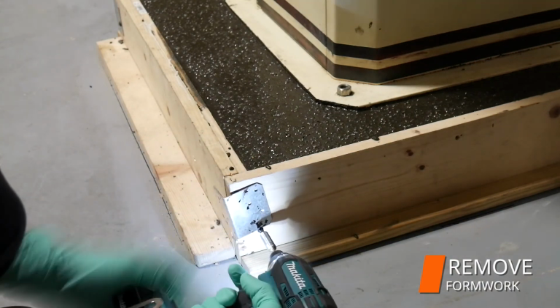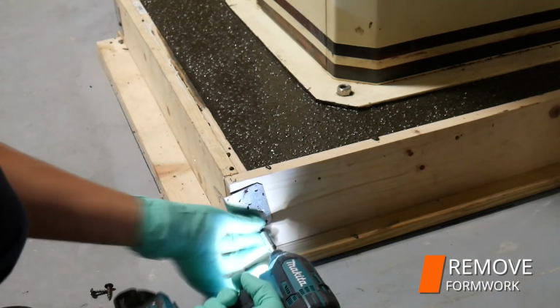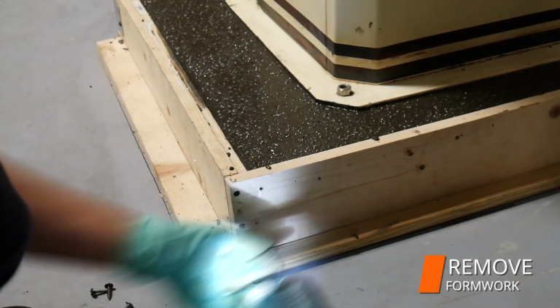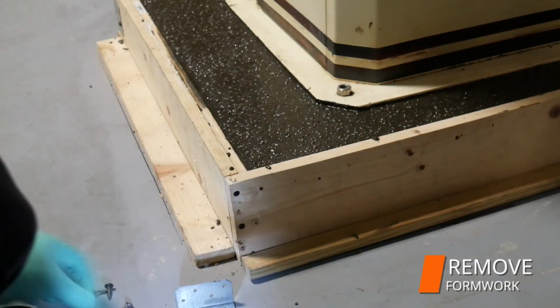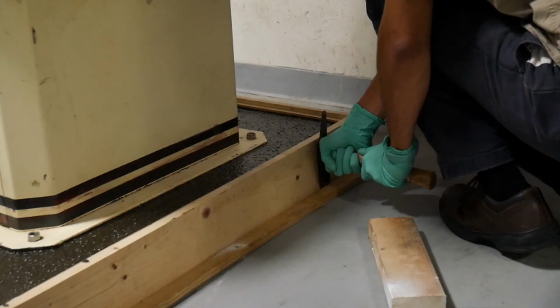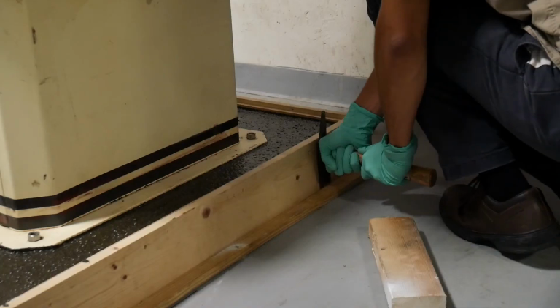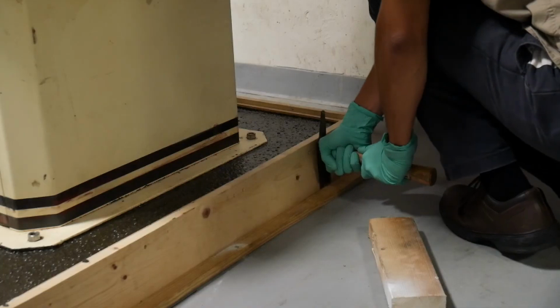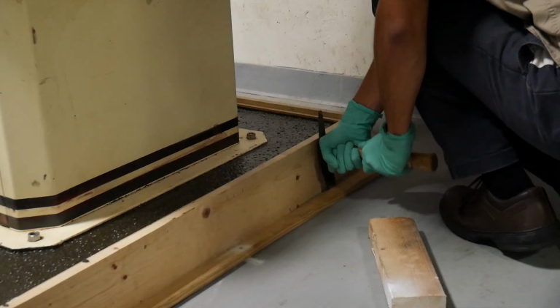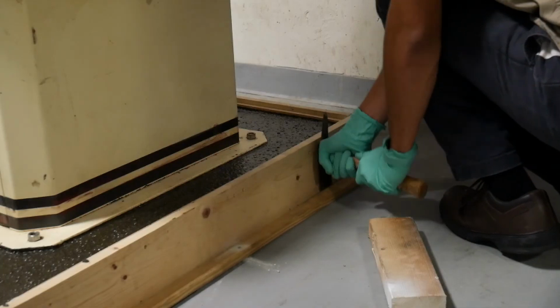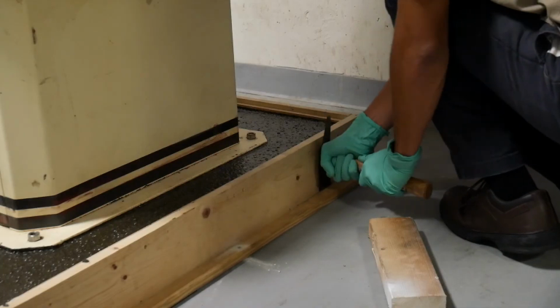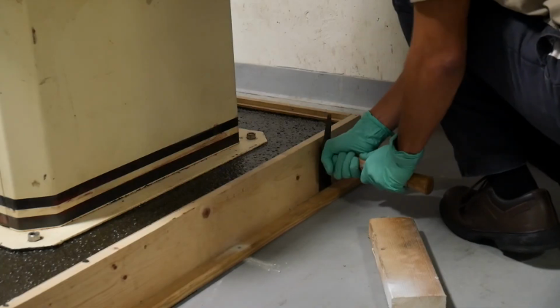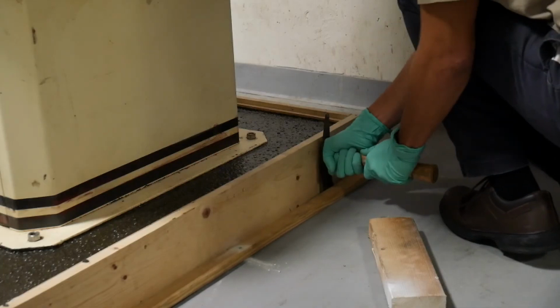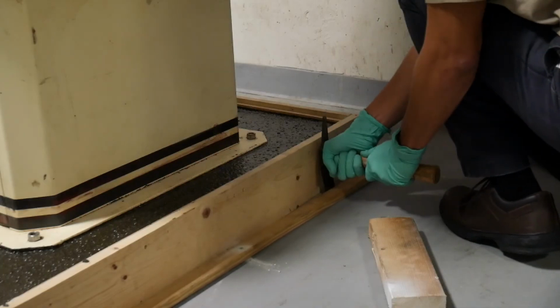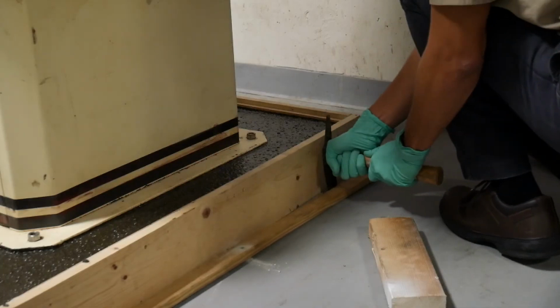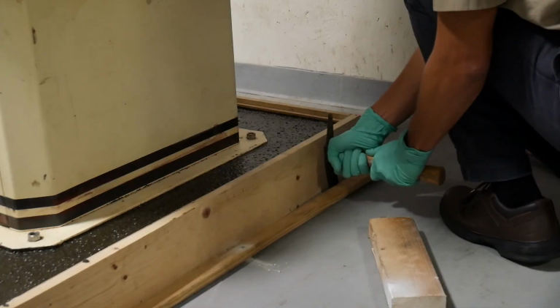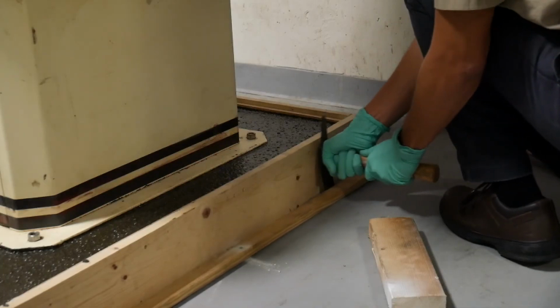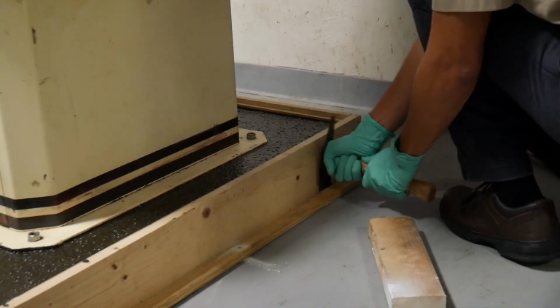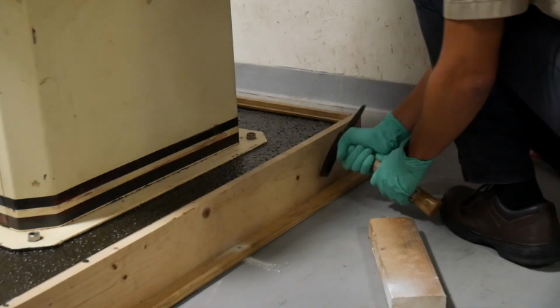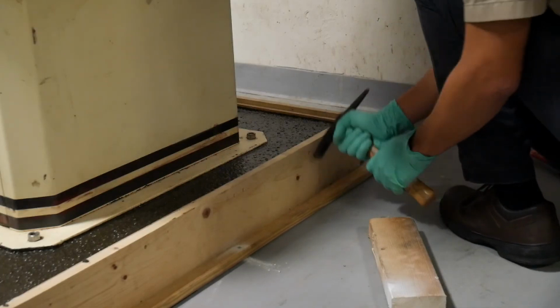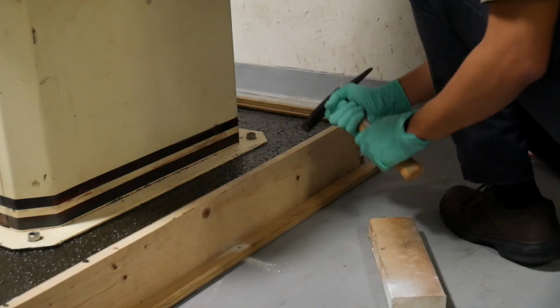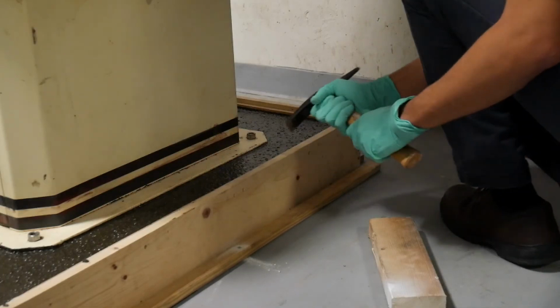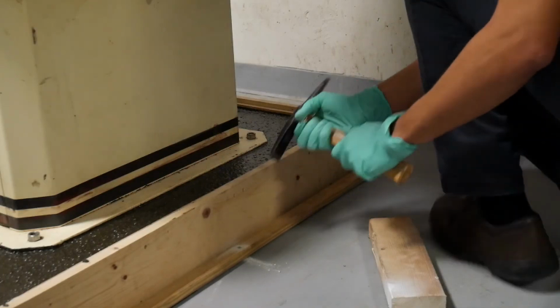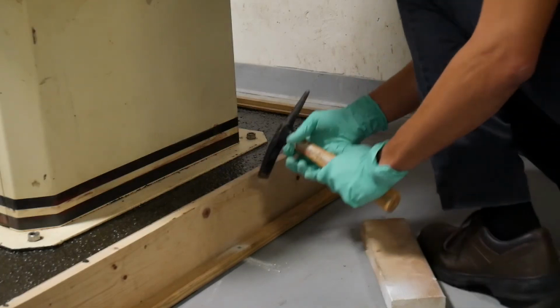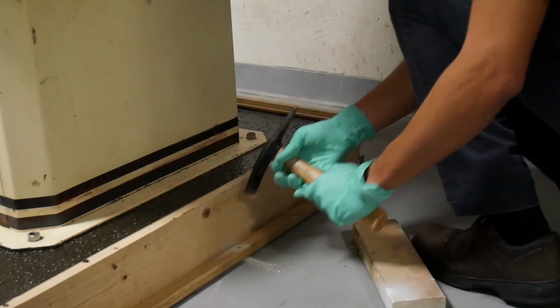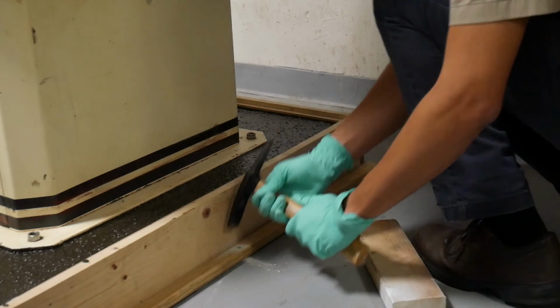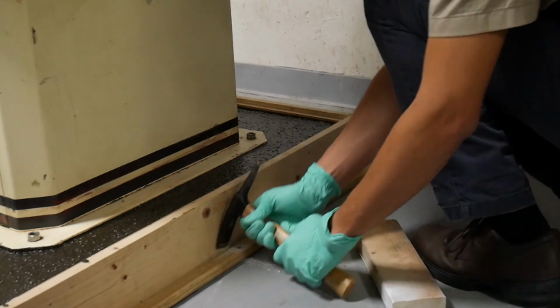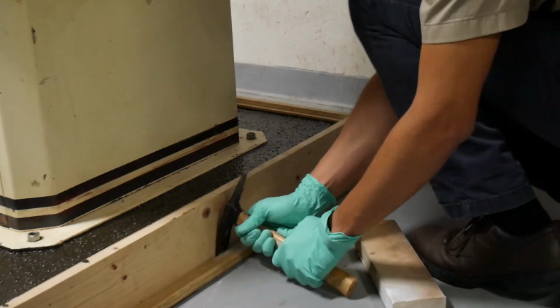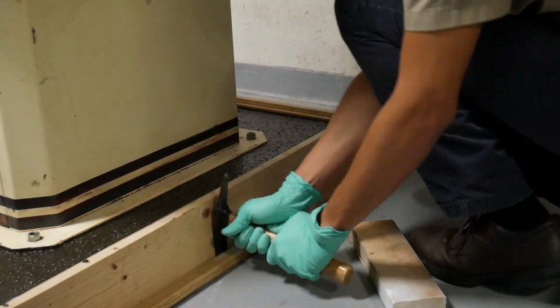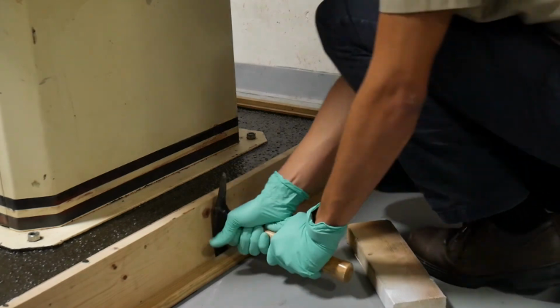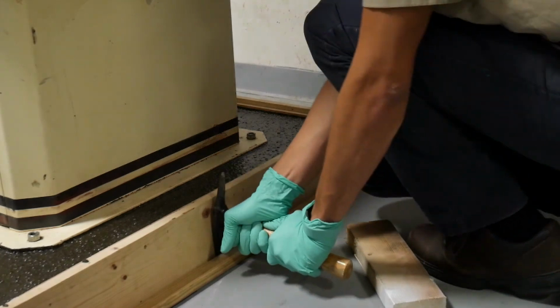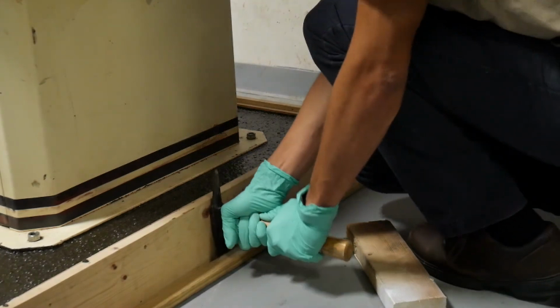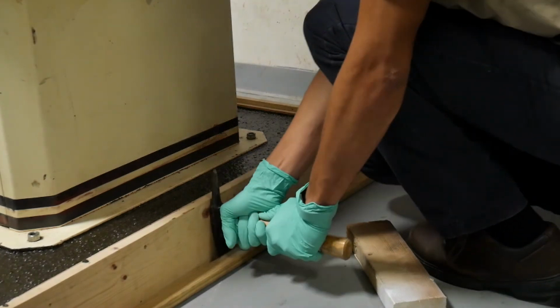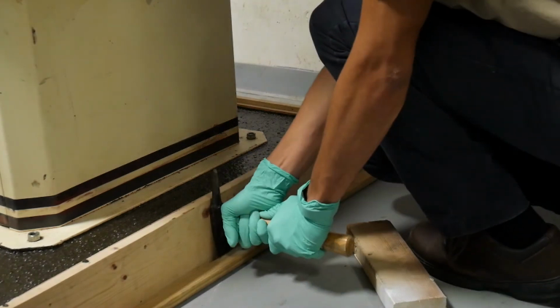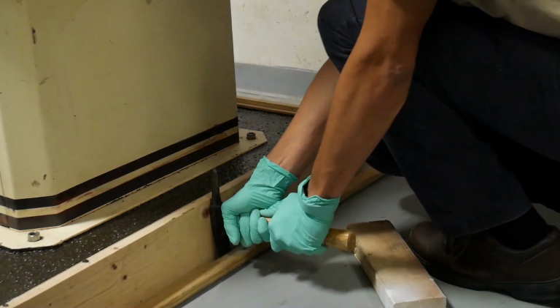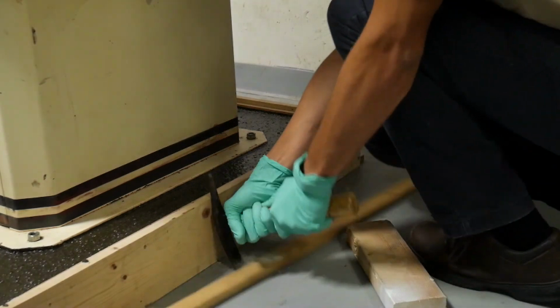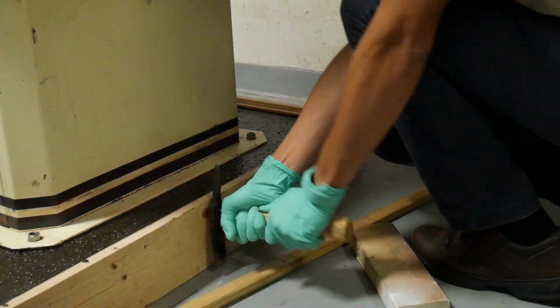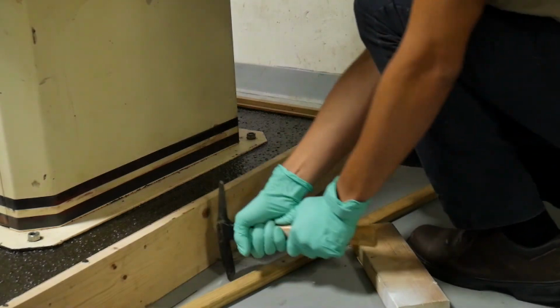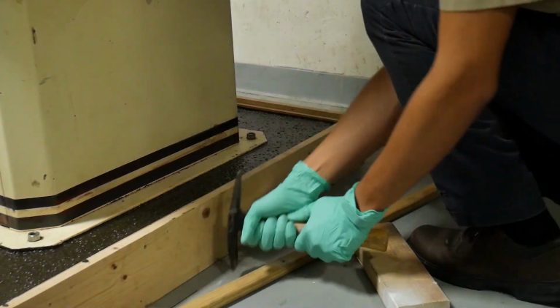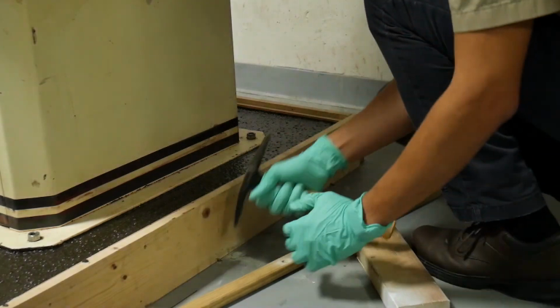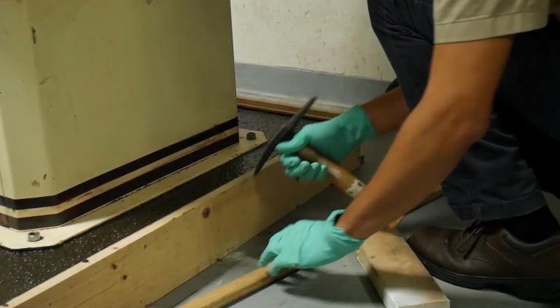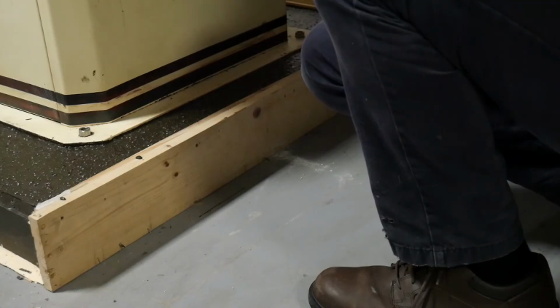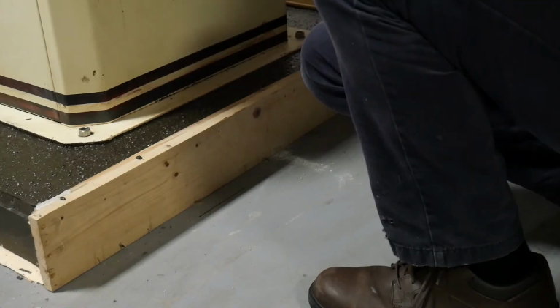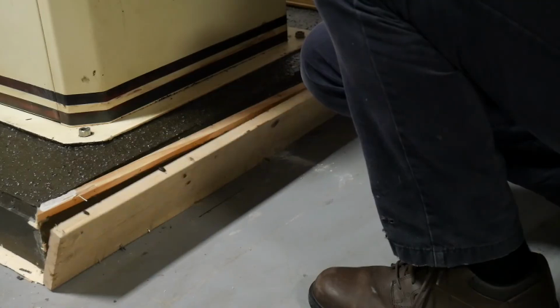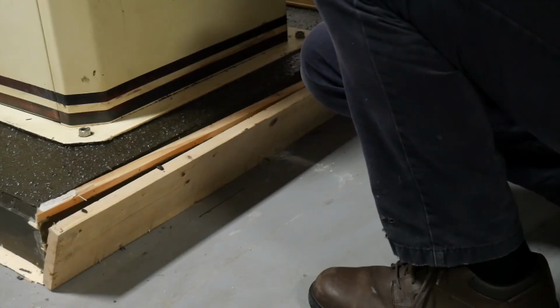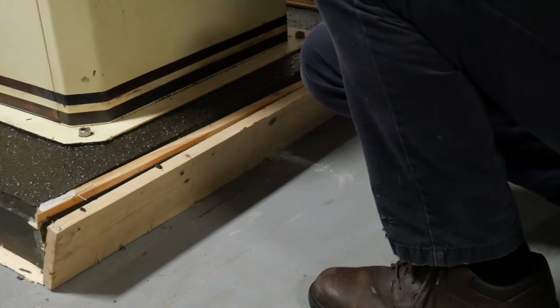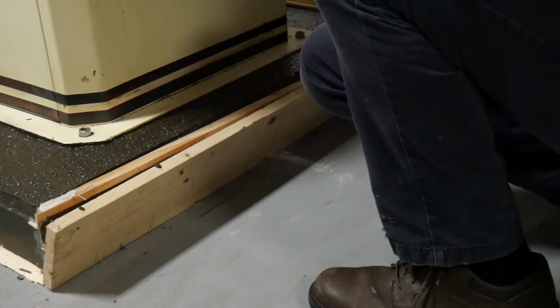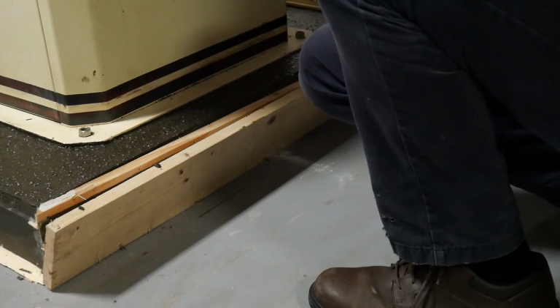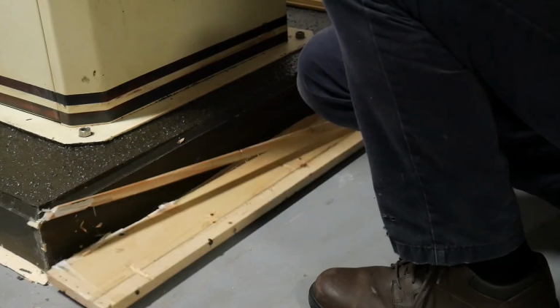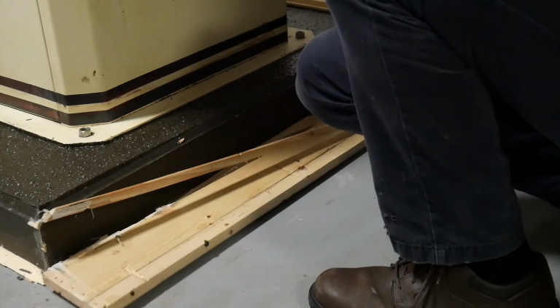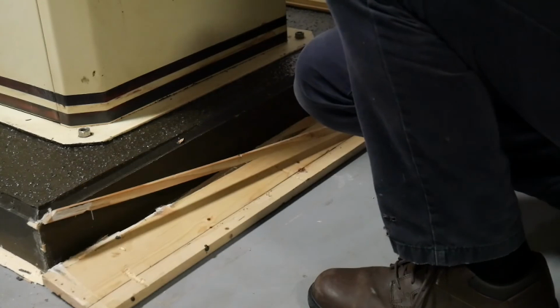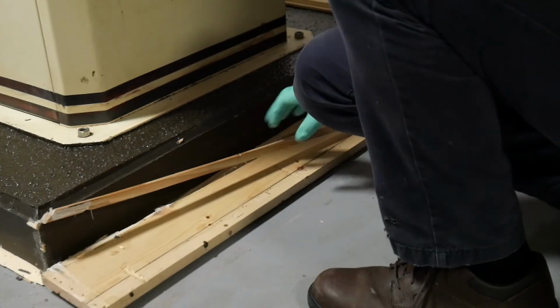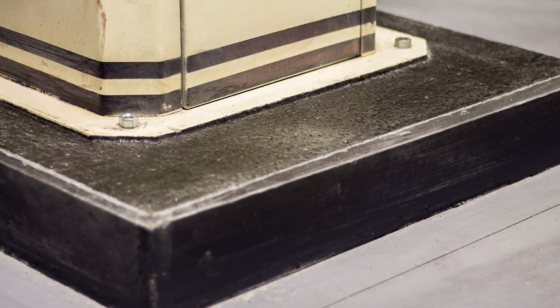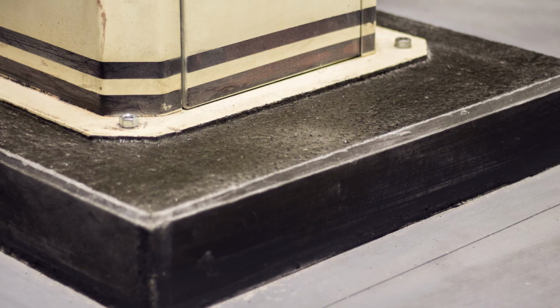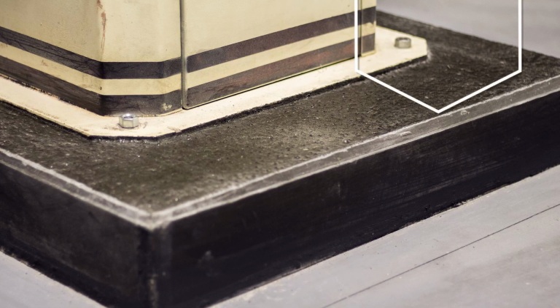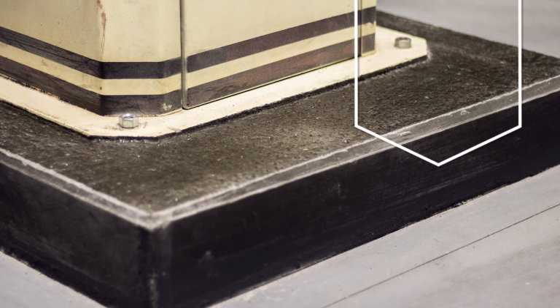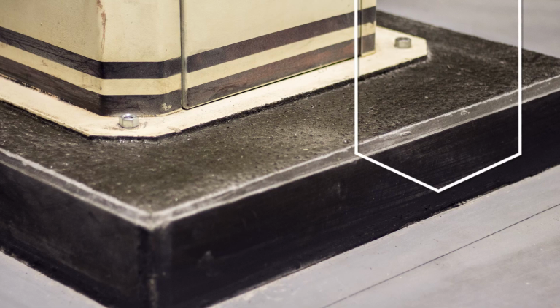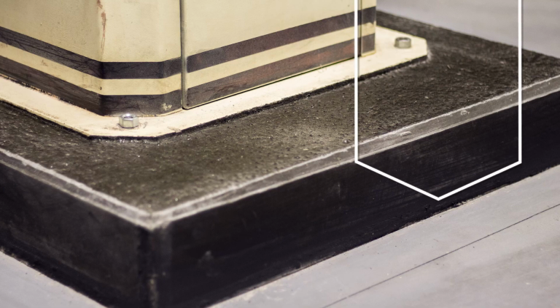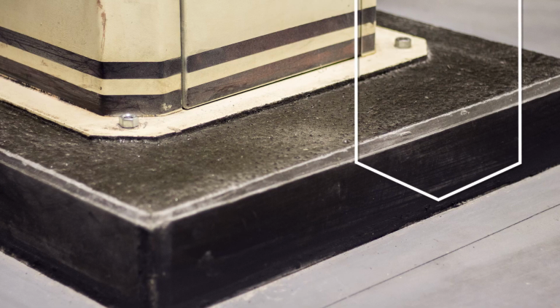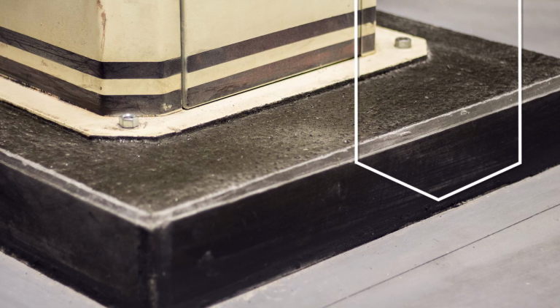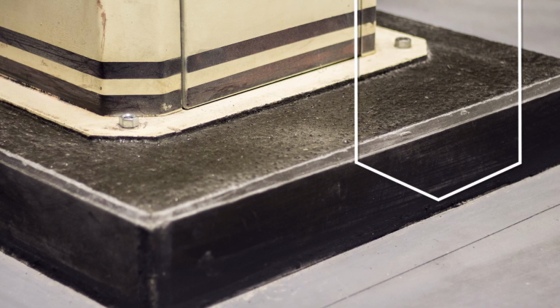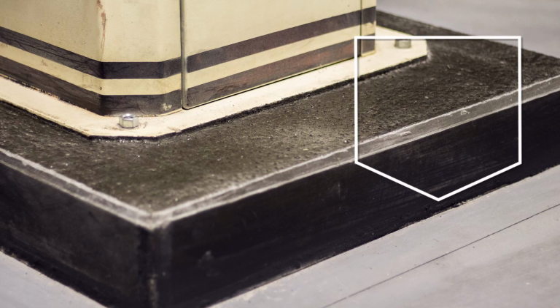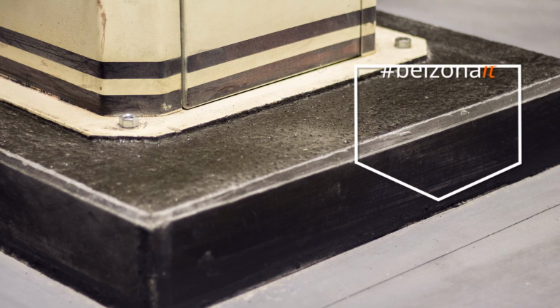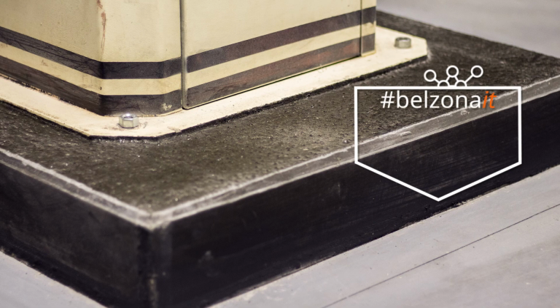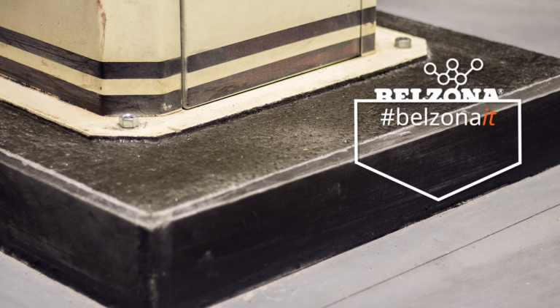Our self-leveling solutions are built to withstand dynamic and static loads while providing a reliable and effective foundation system.